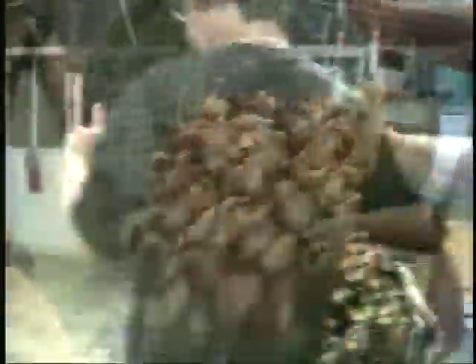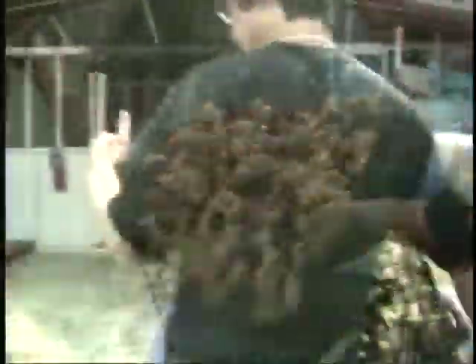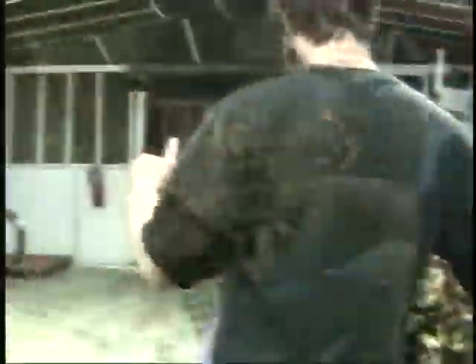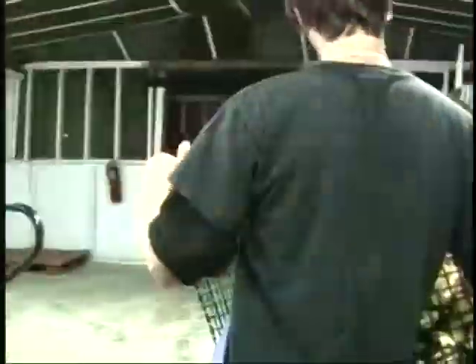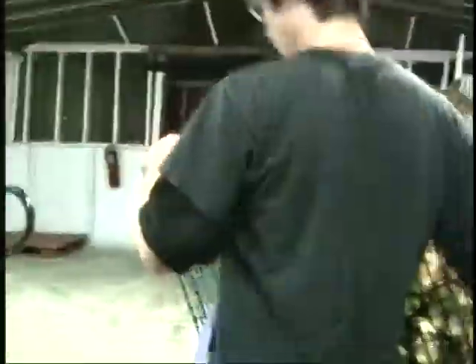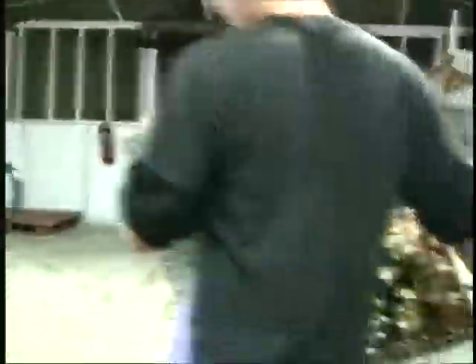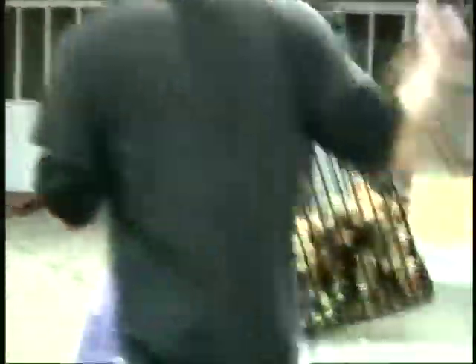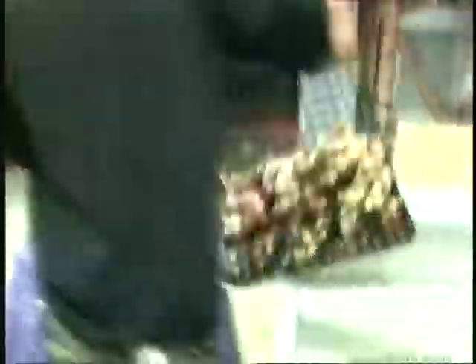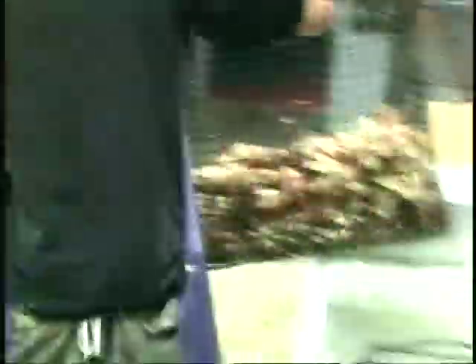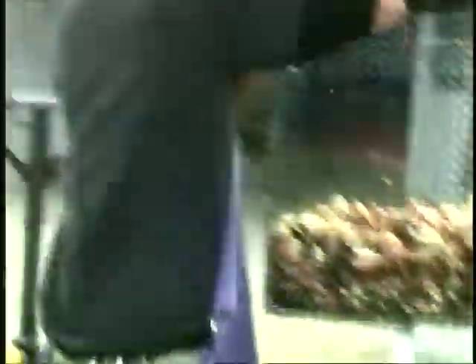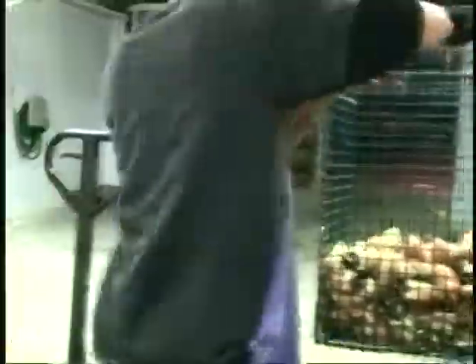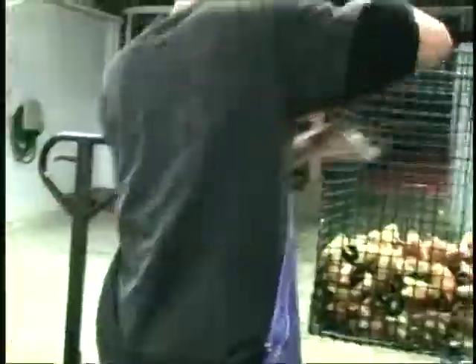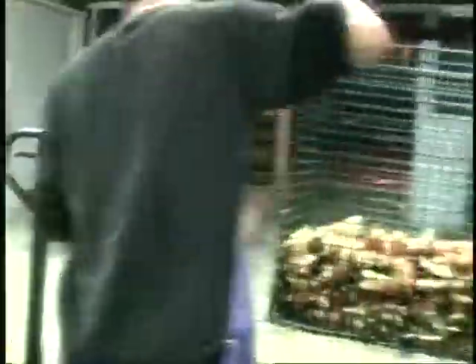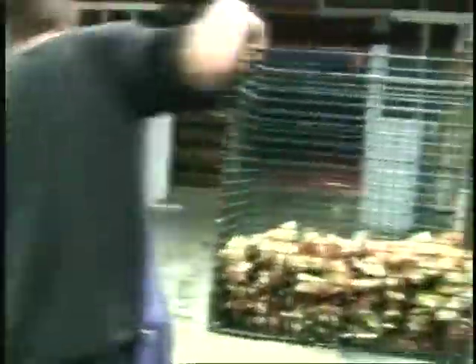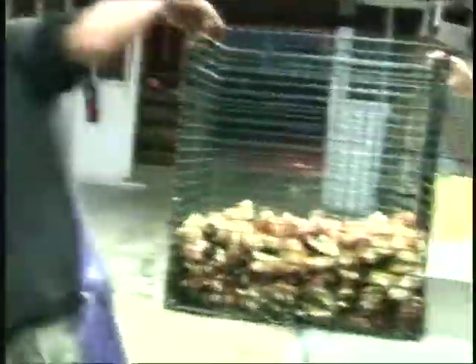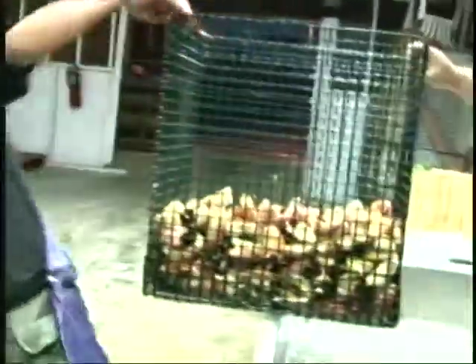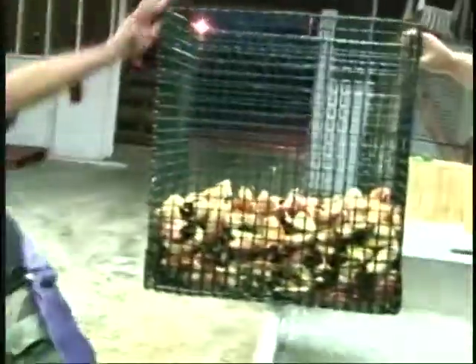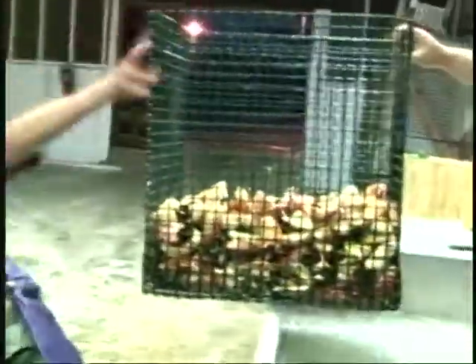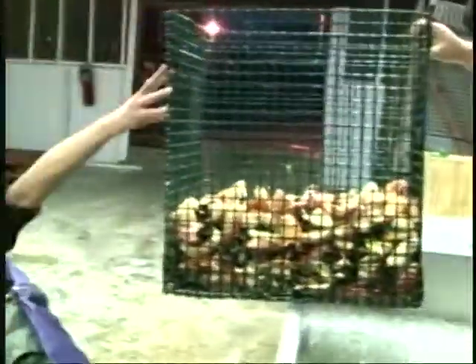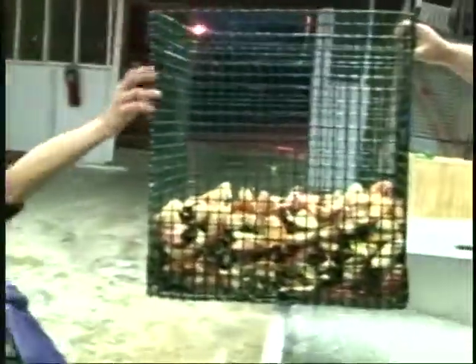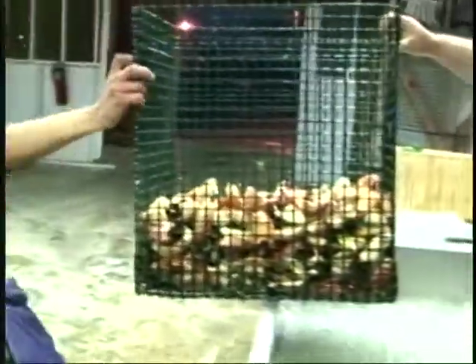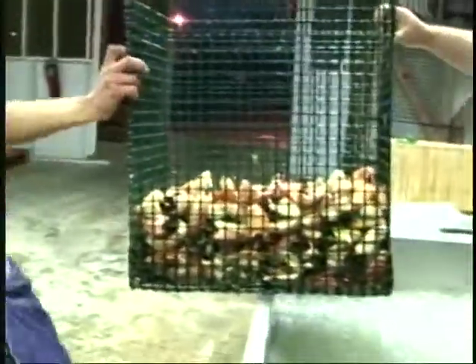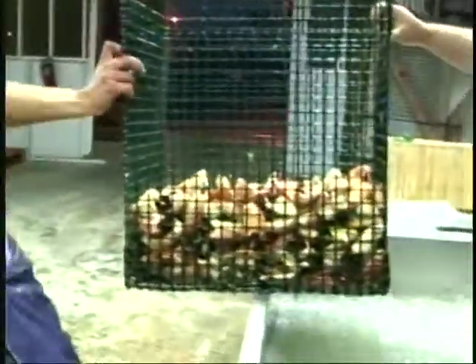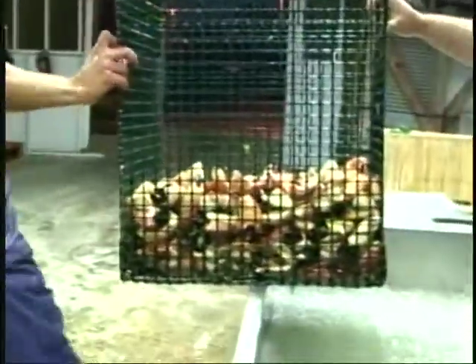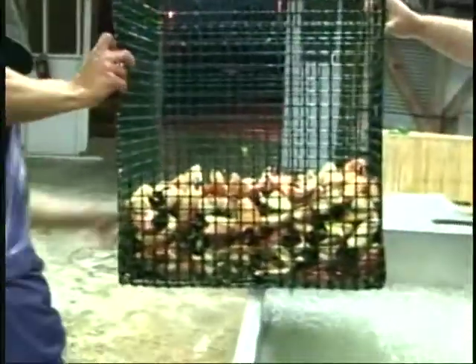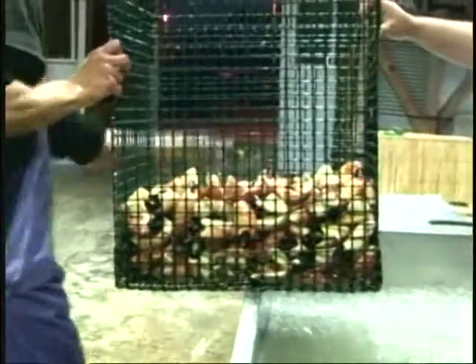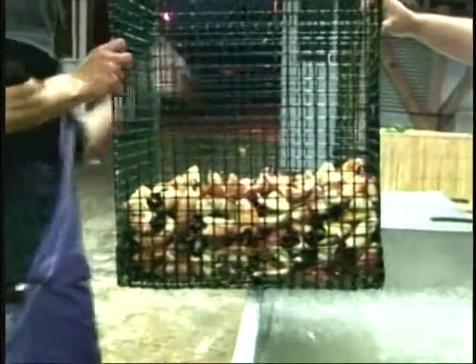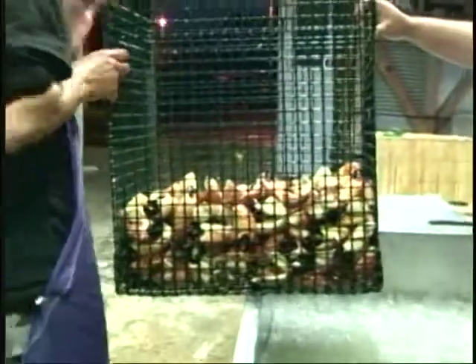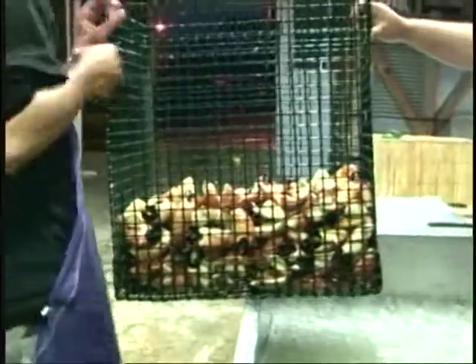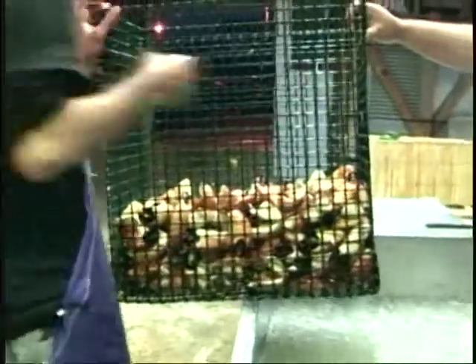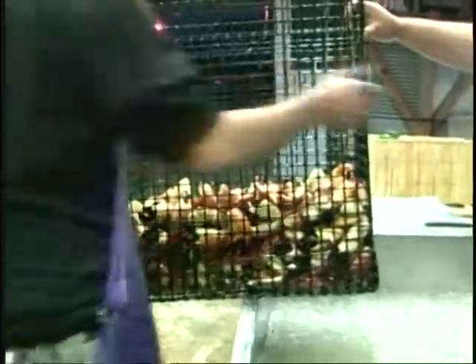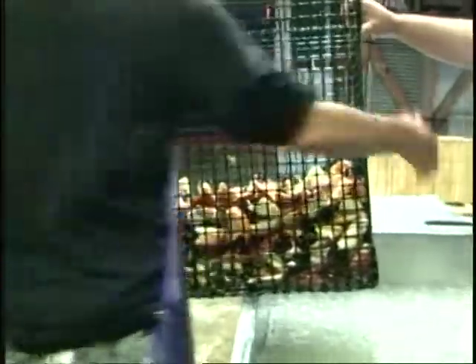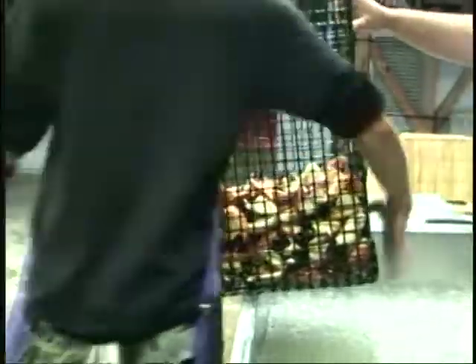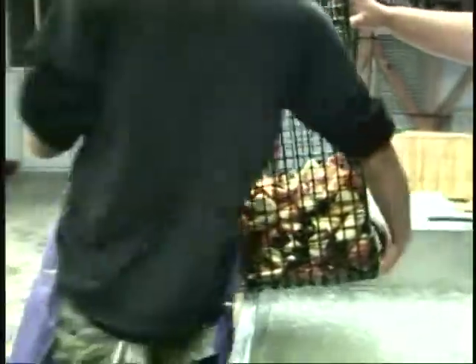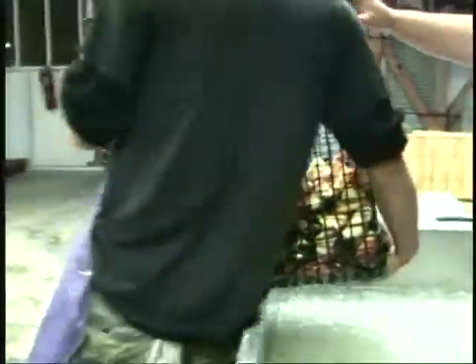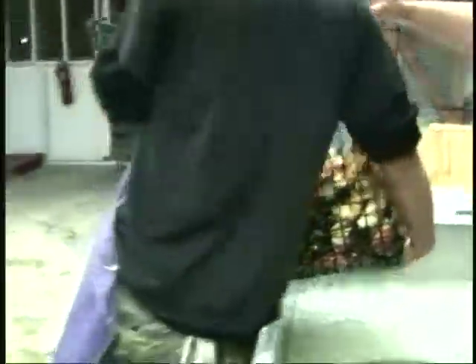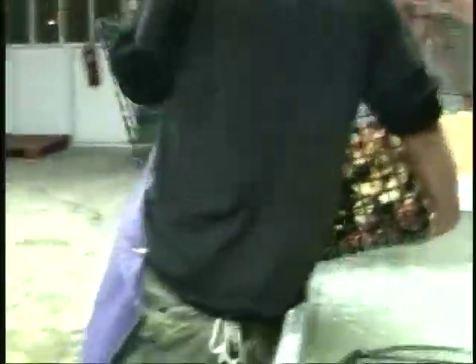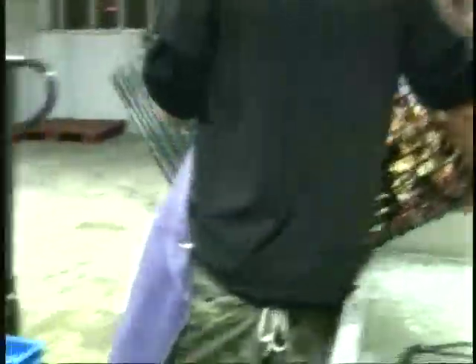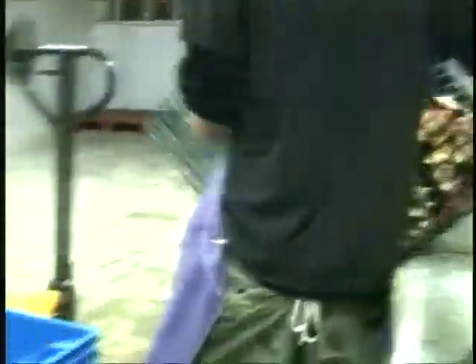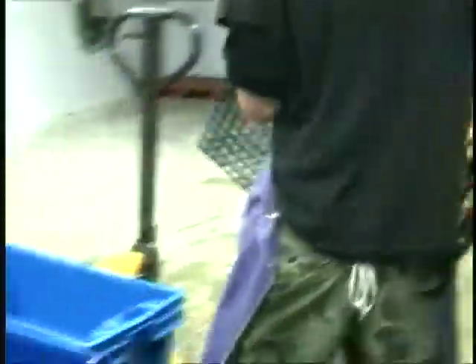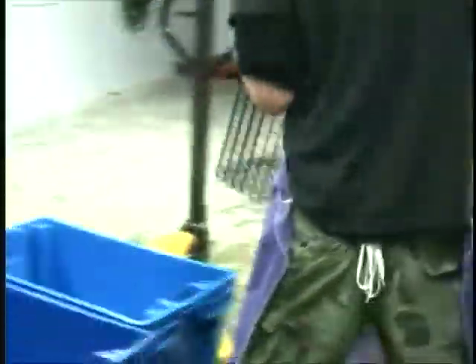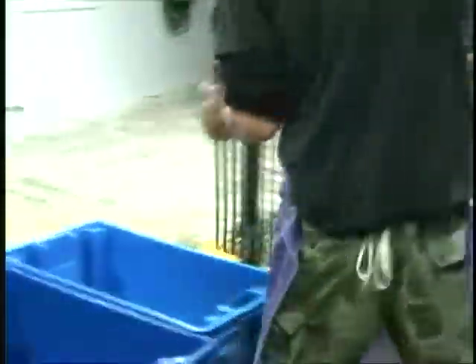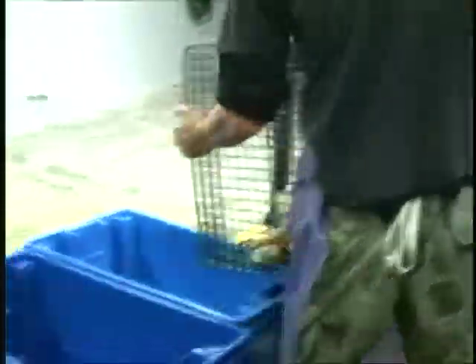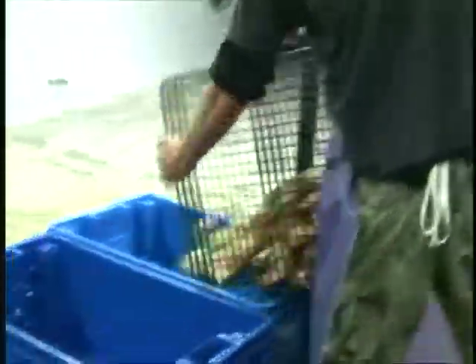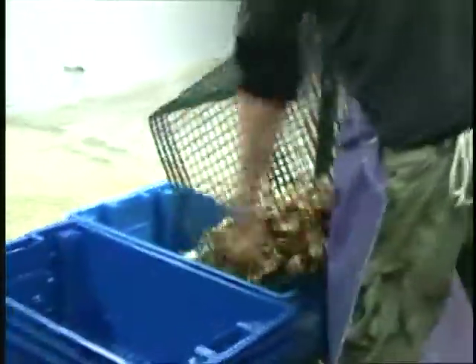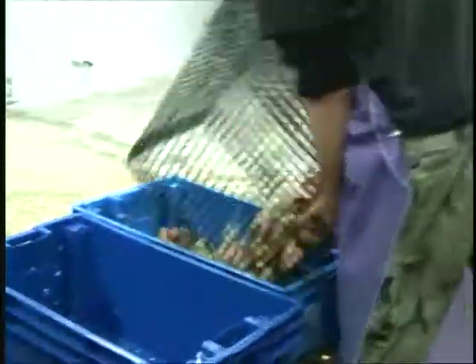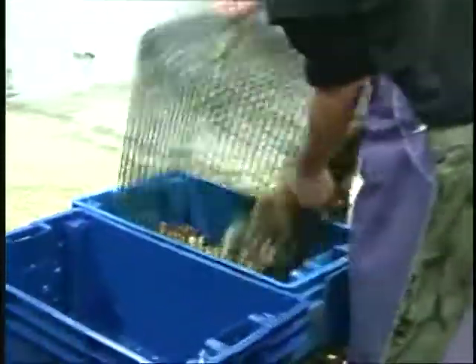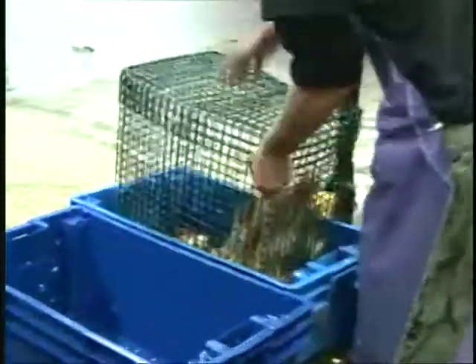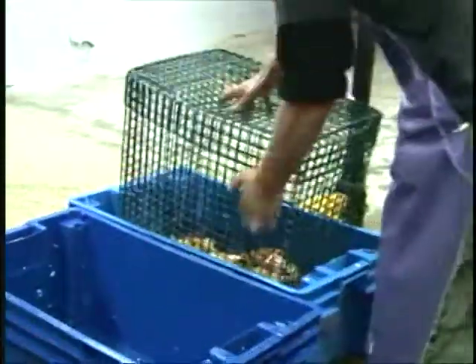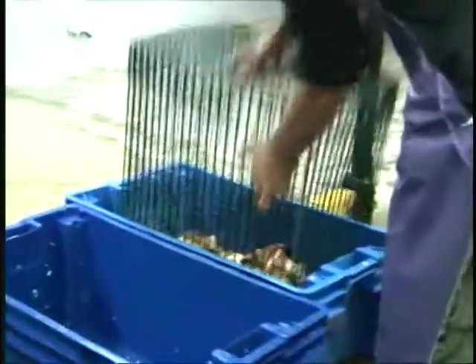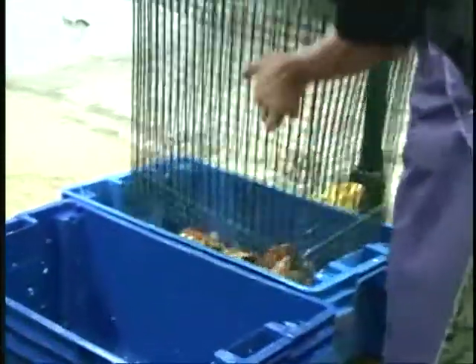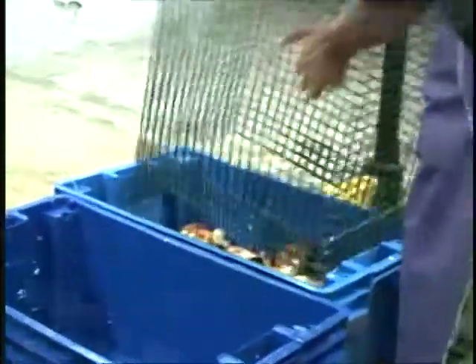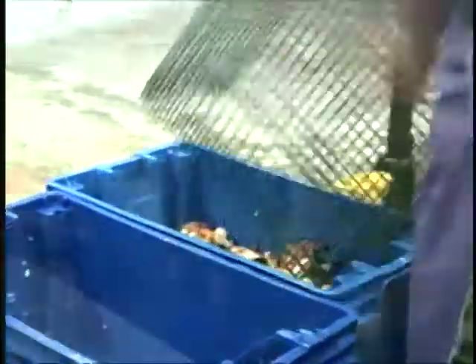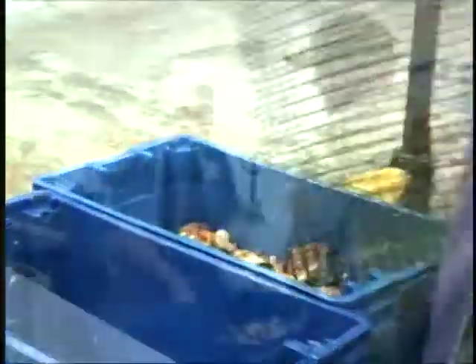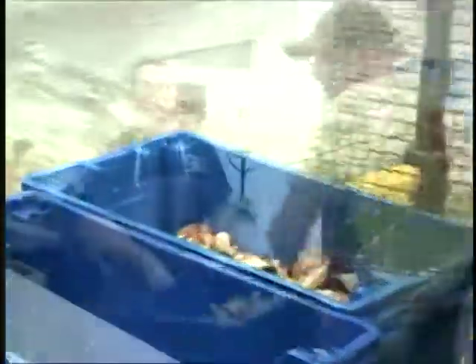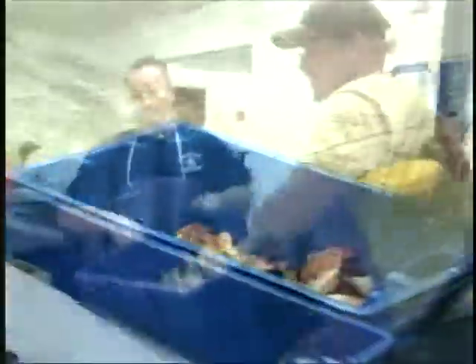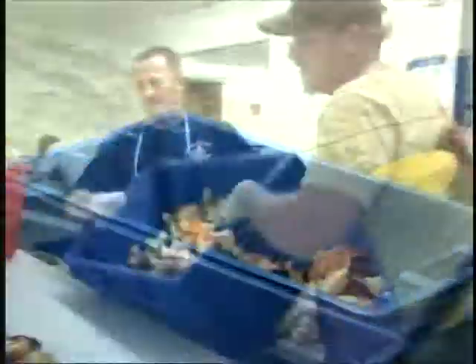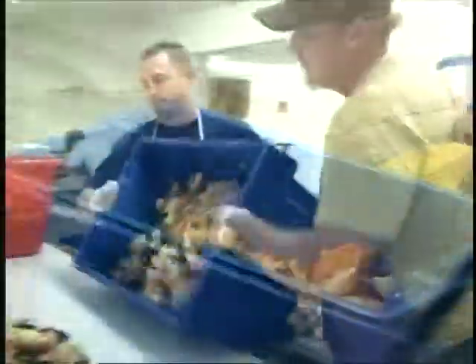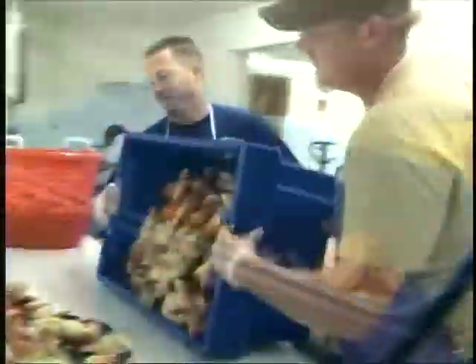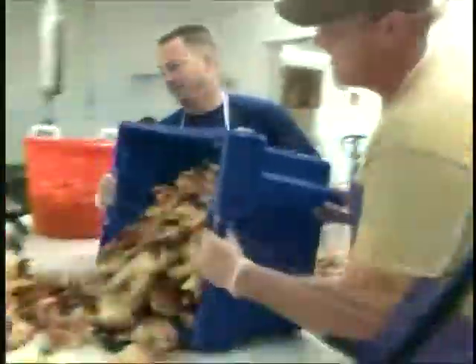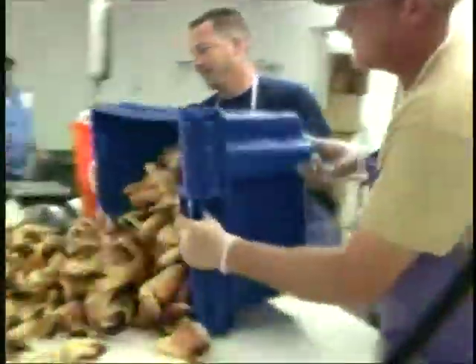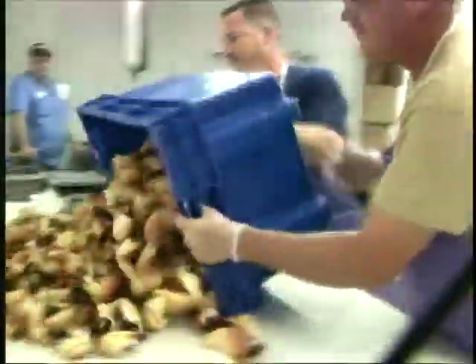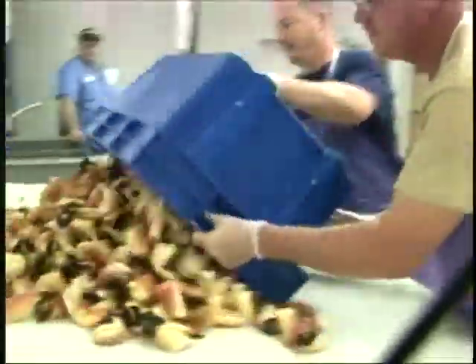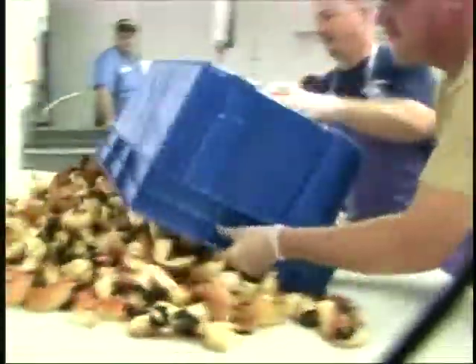The claws that are already chilled down — they're just dumping them into these lugs to take up to the grating room.